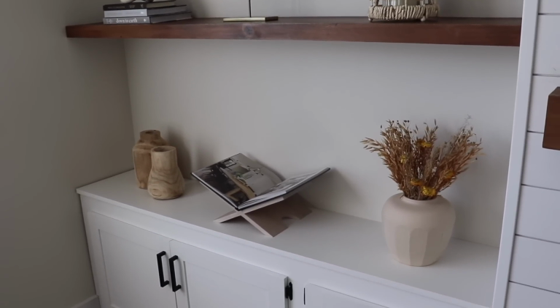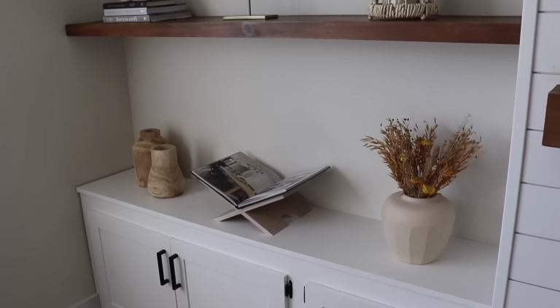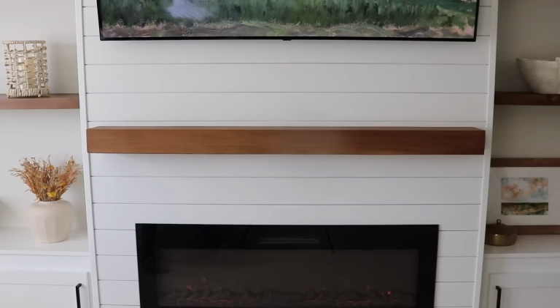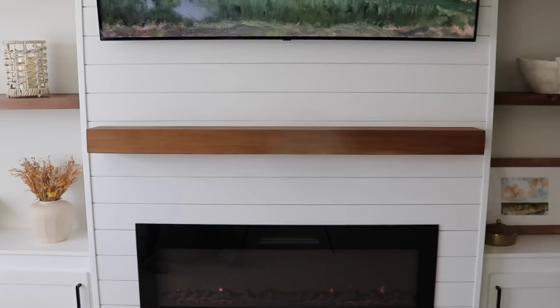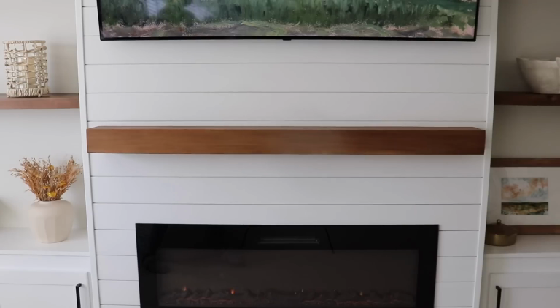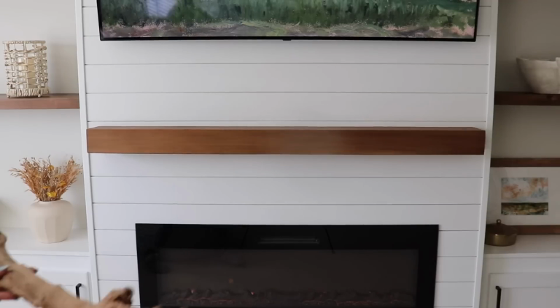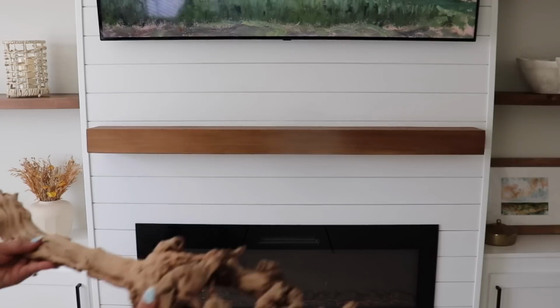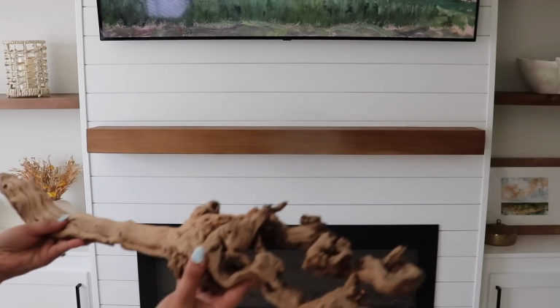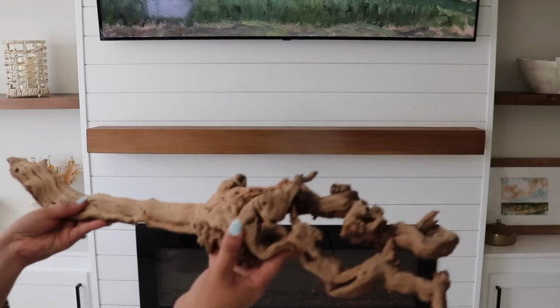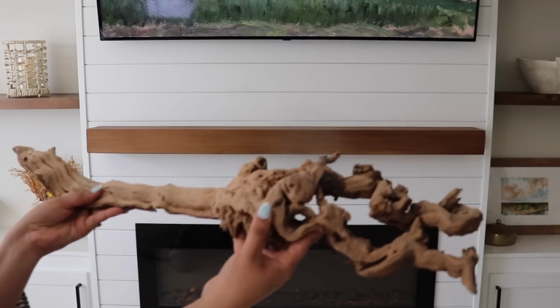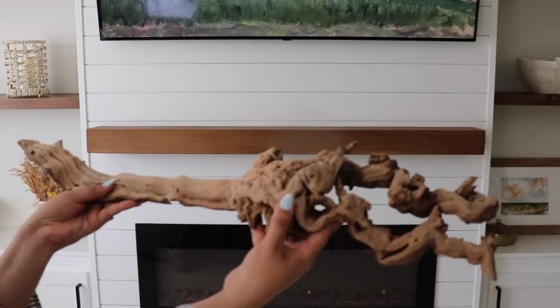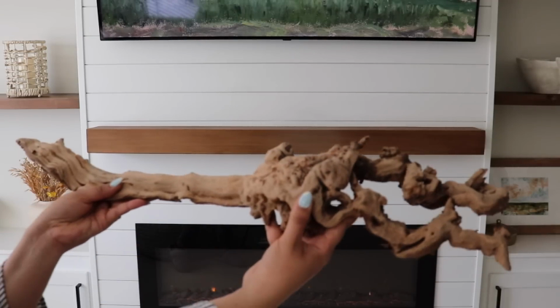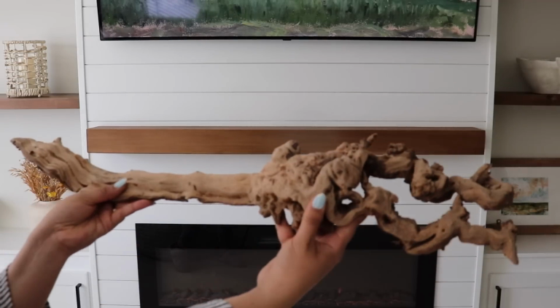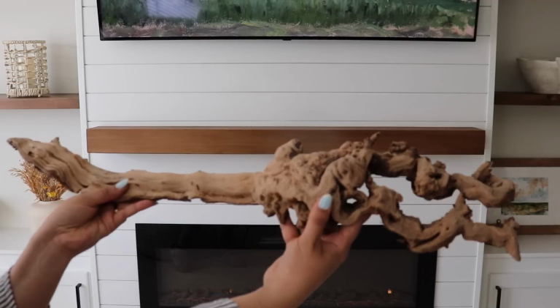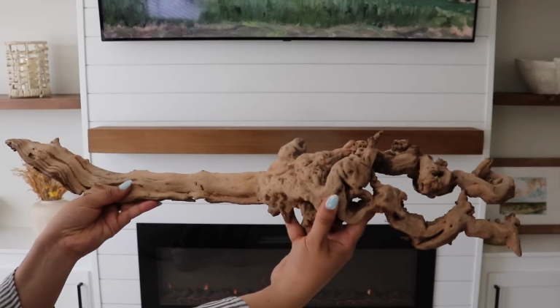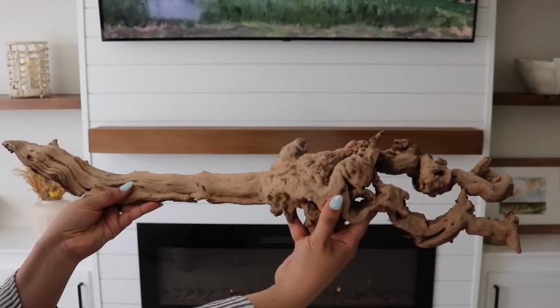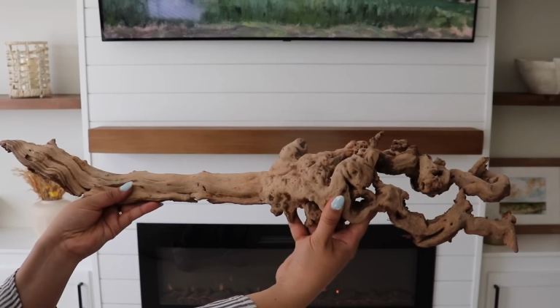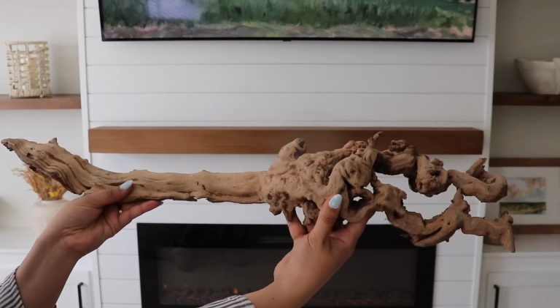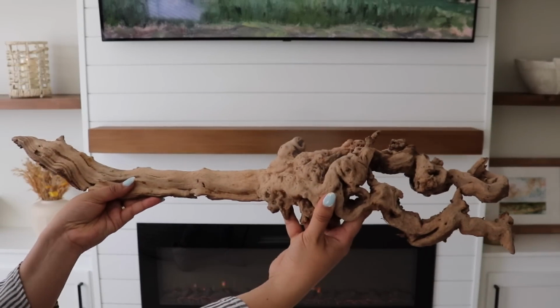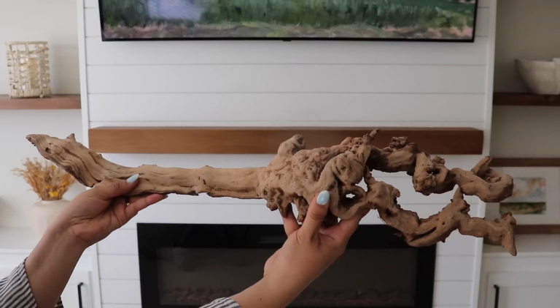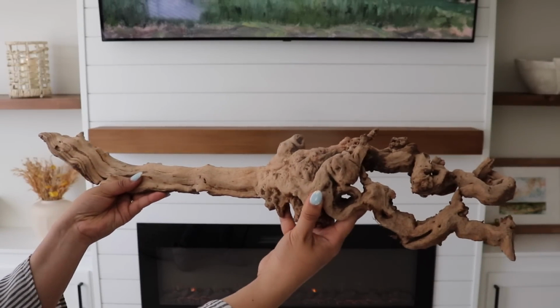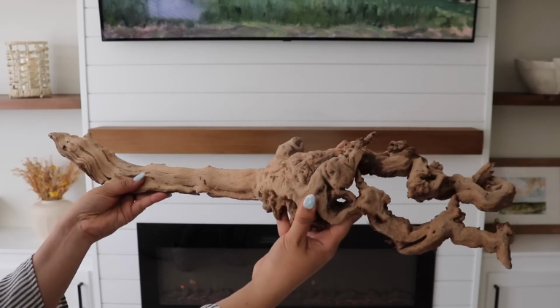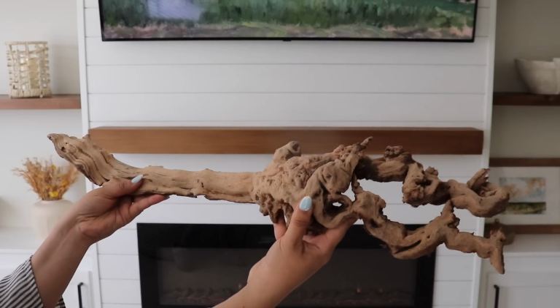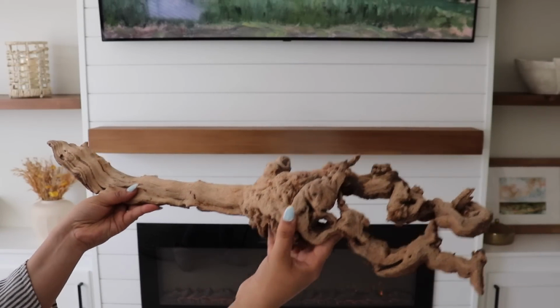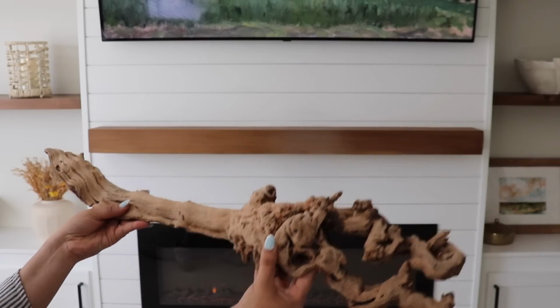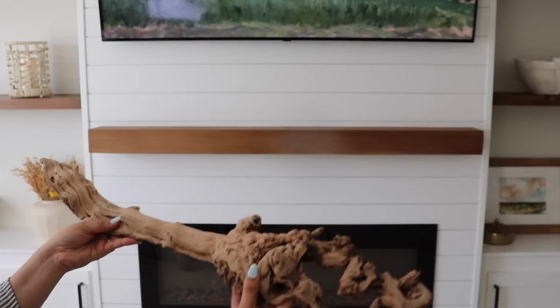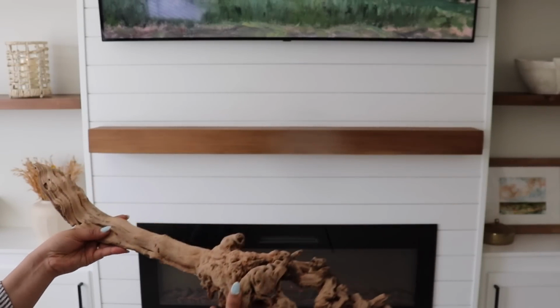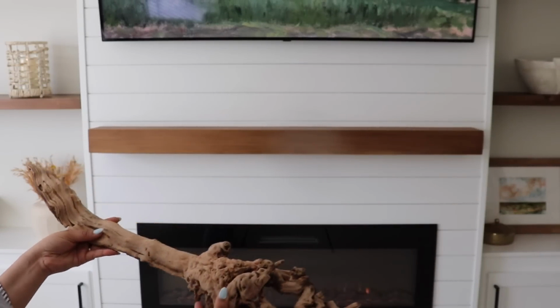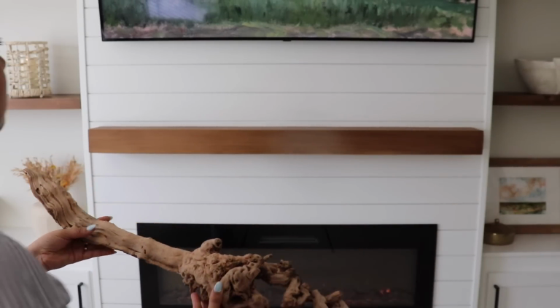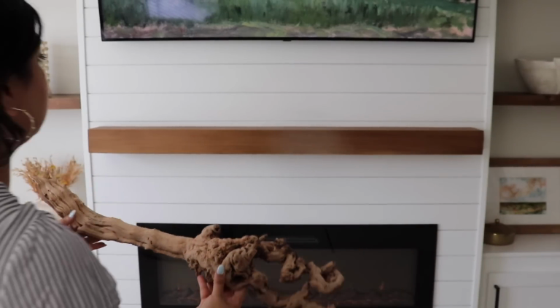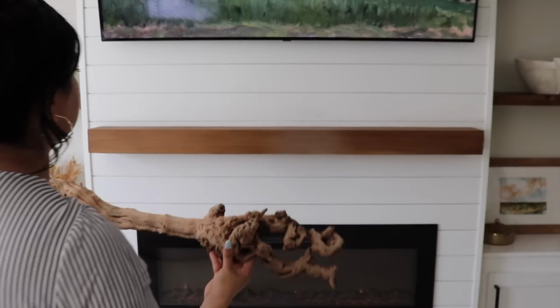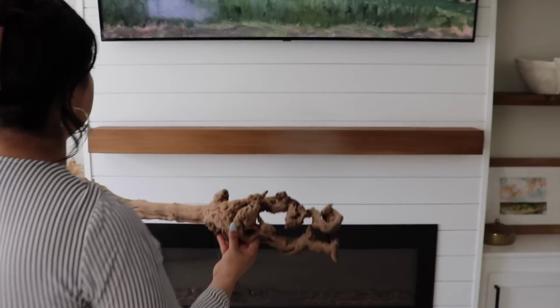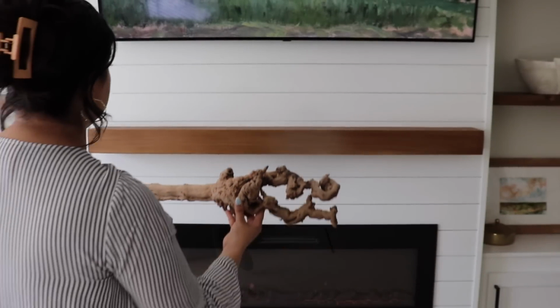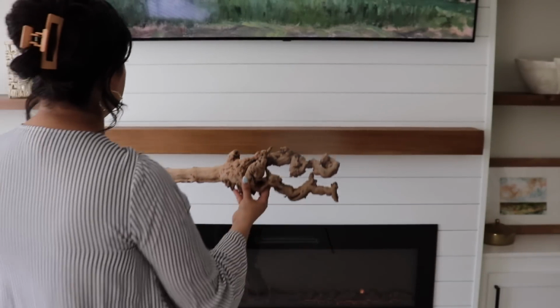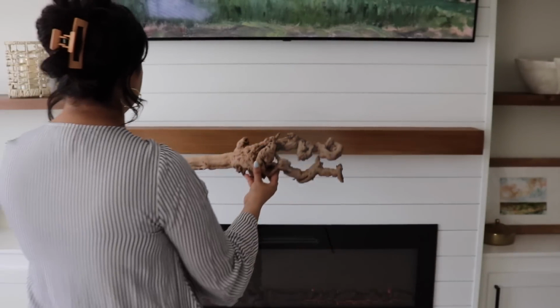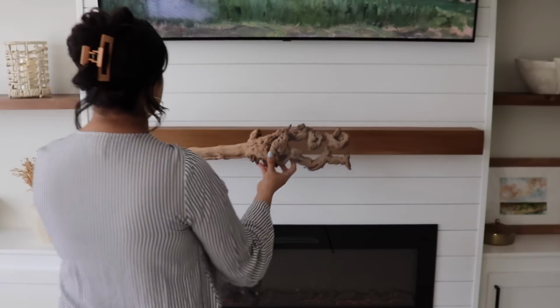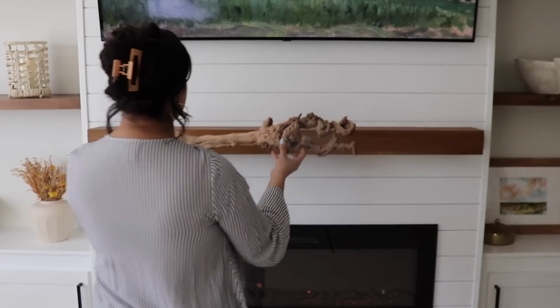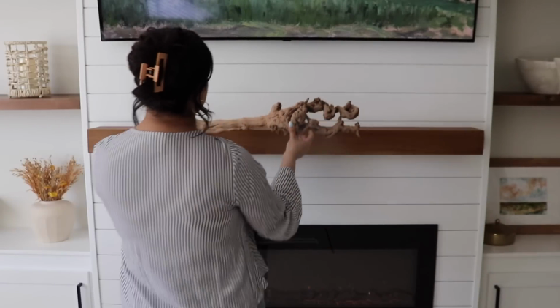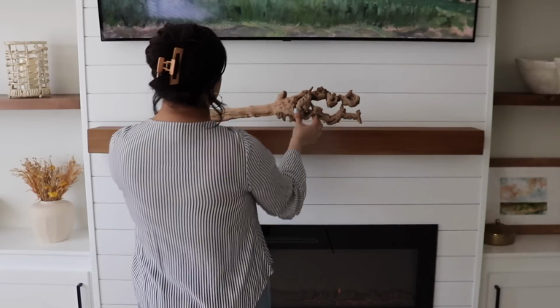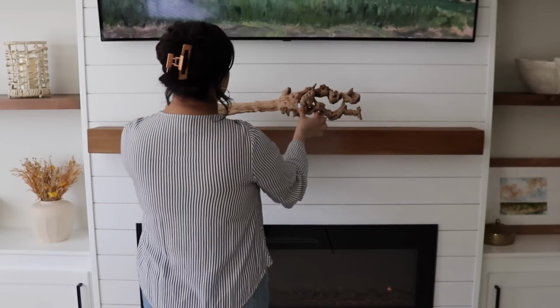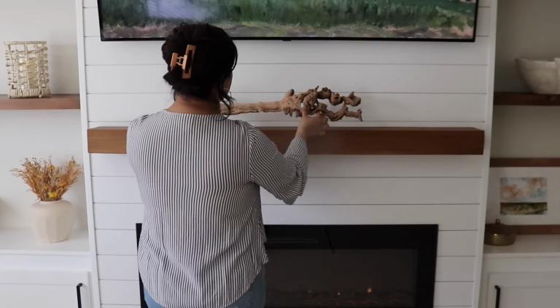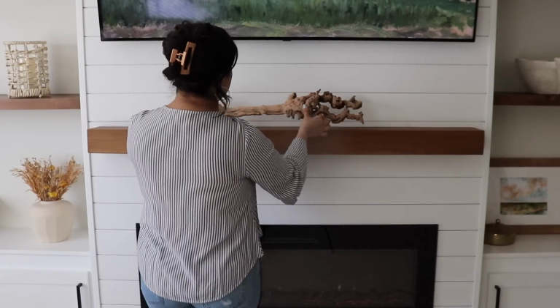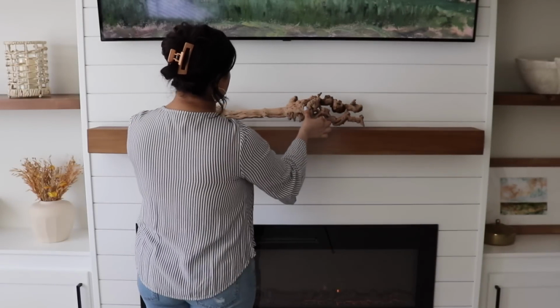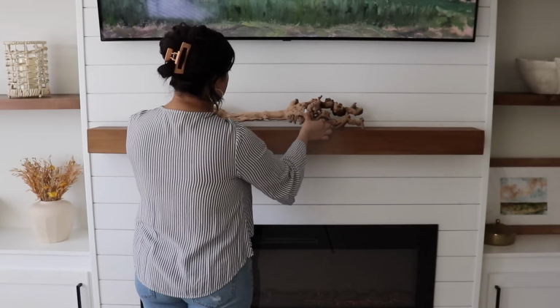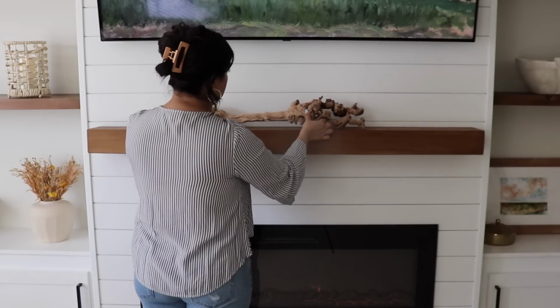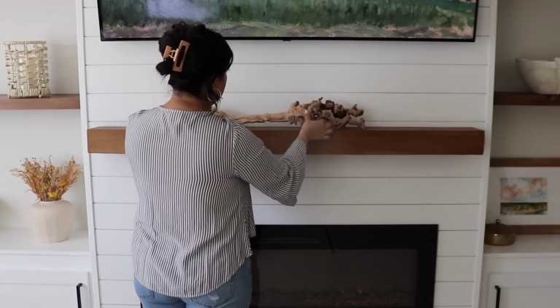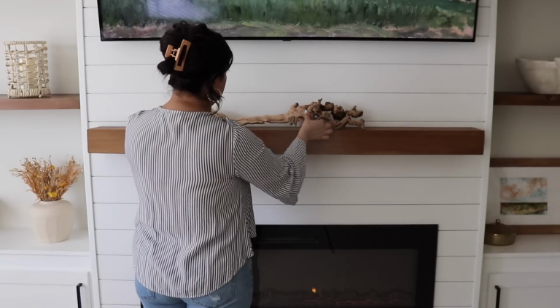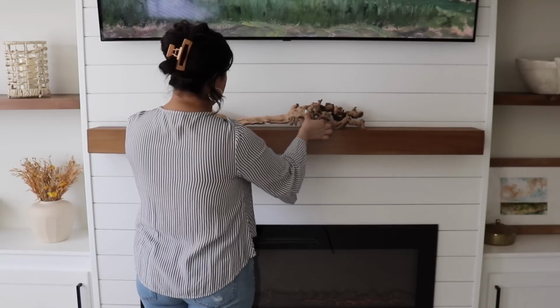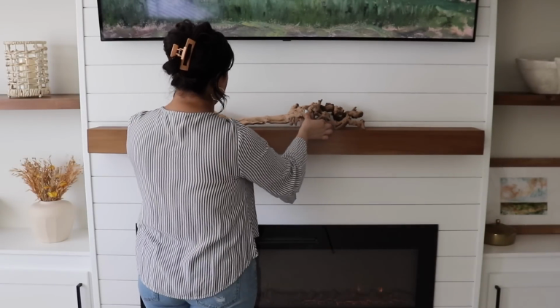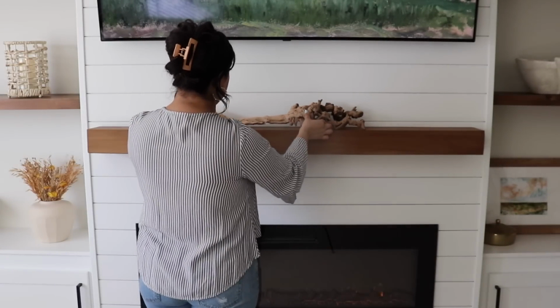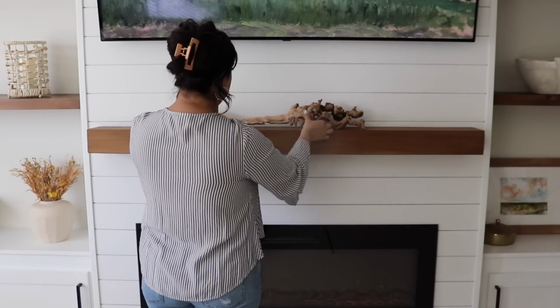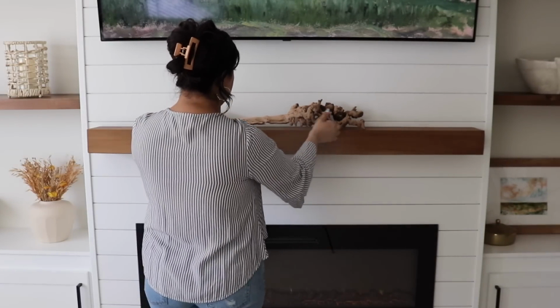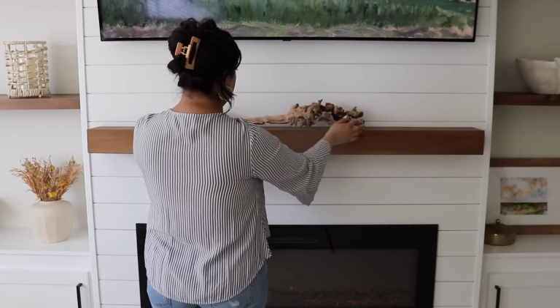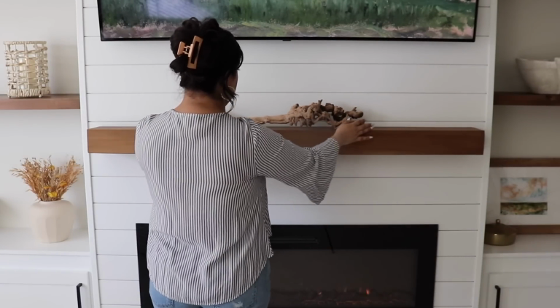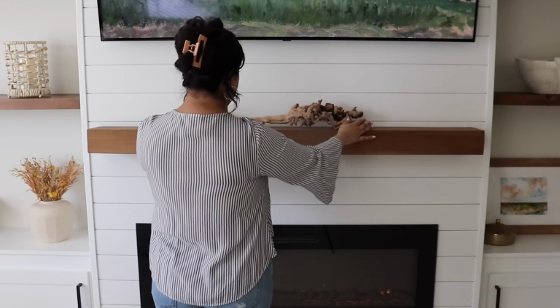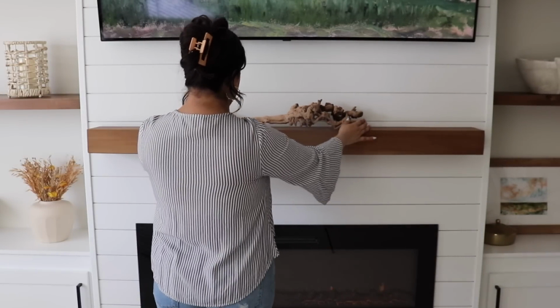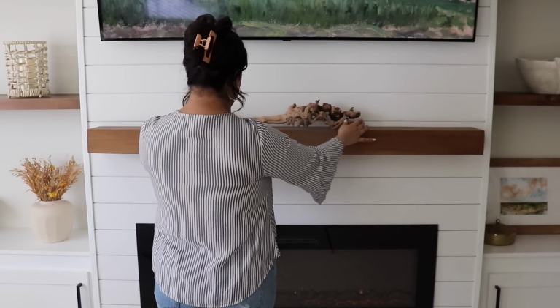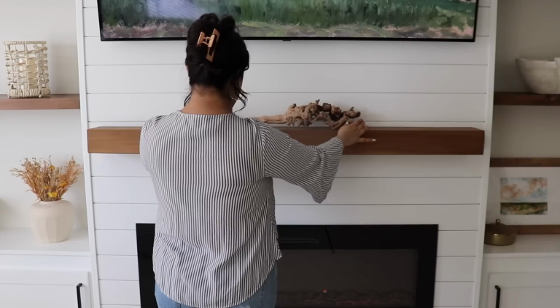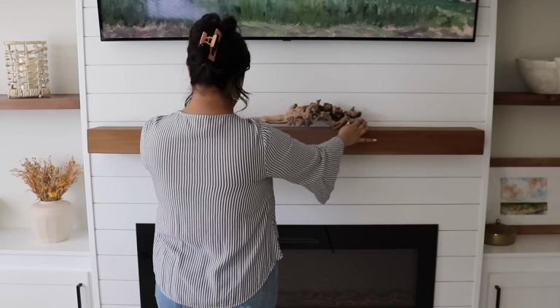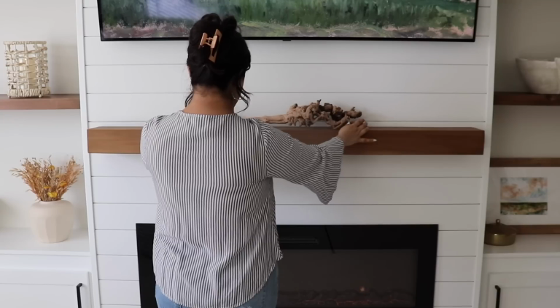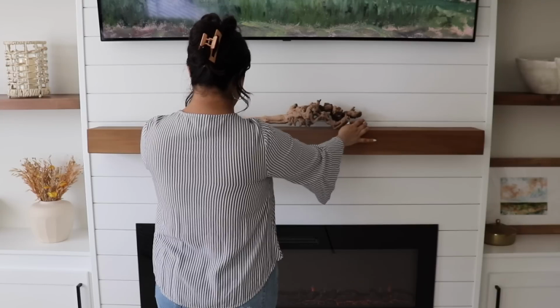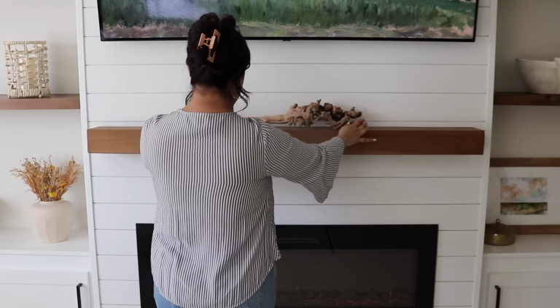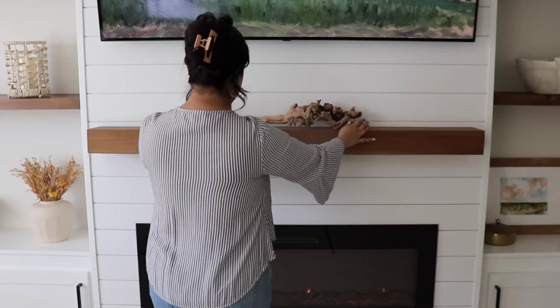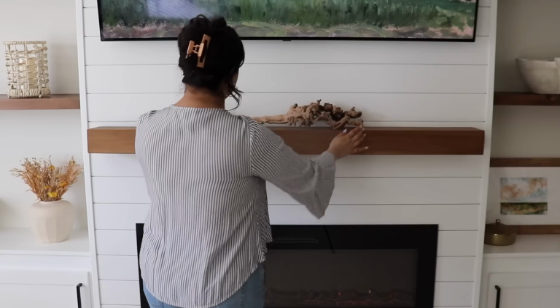For the mantel I'm keeping it really simple and just adding back this driftwood, which I usually have for year-round decor.